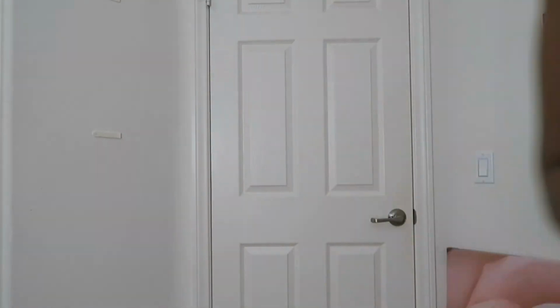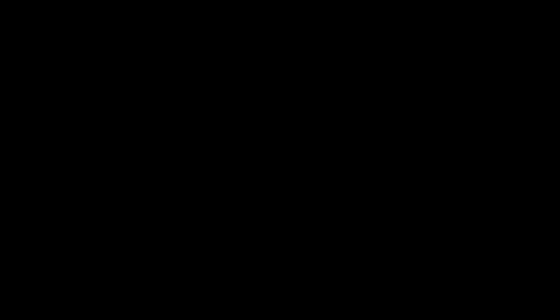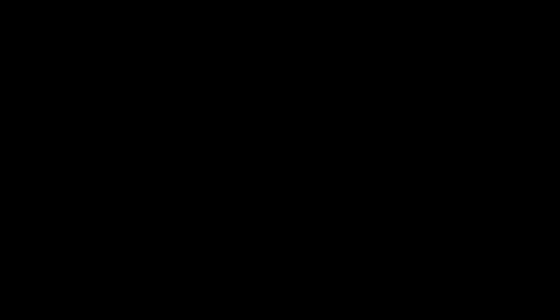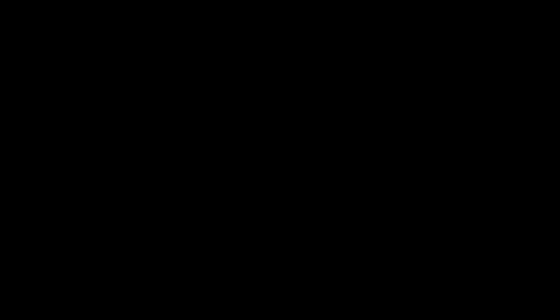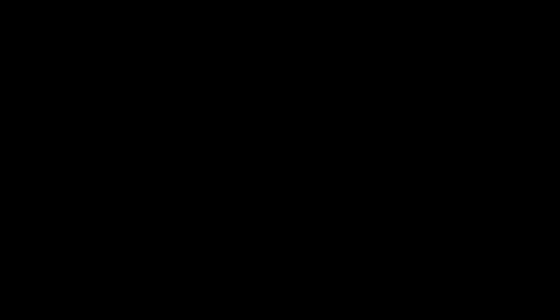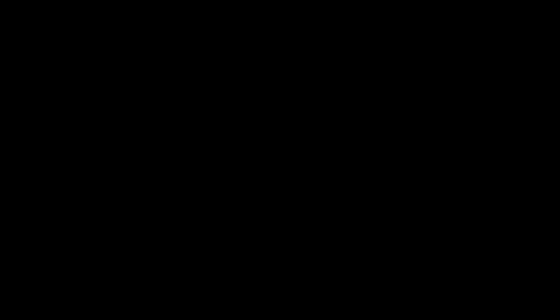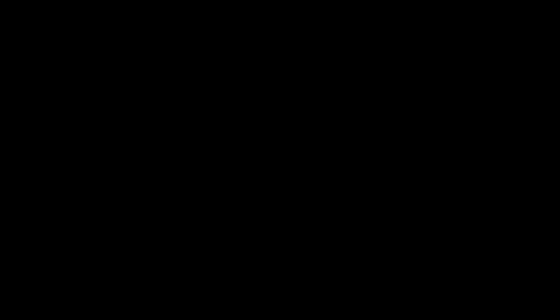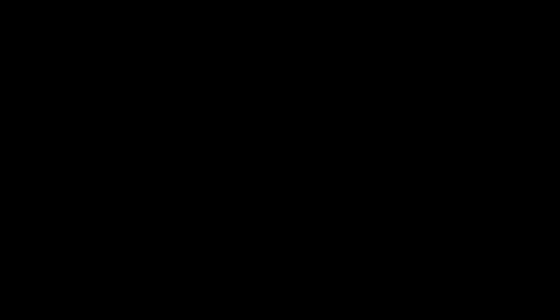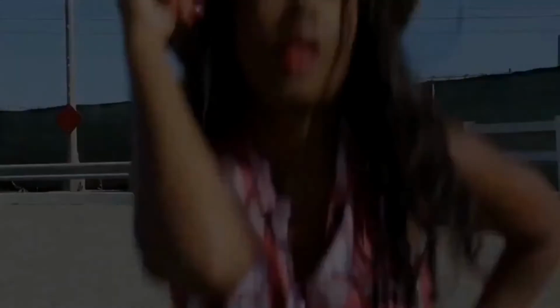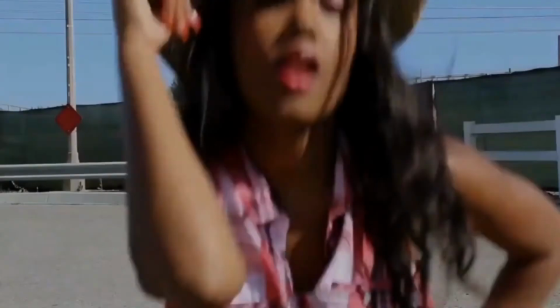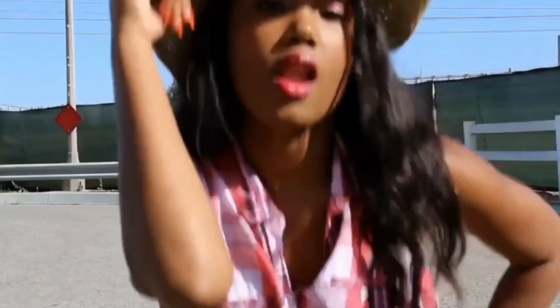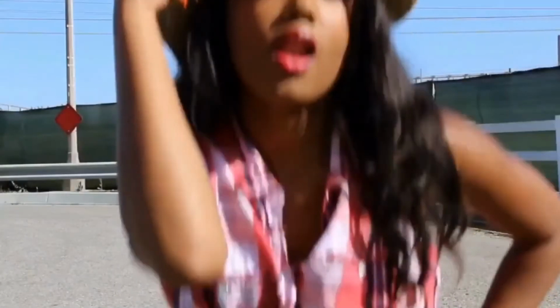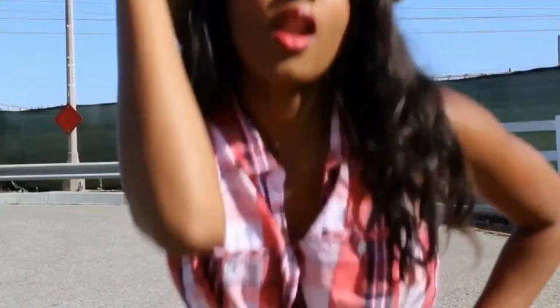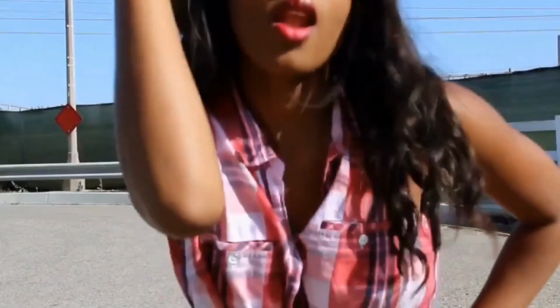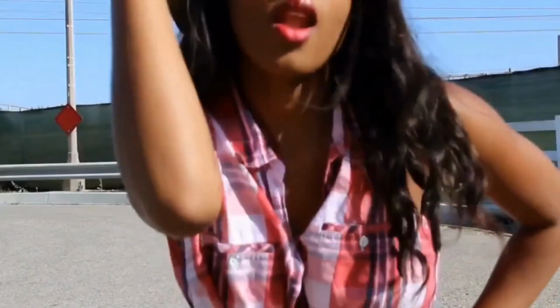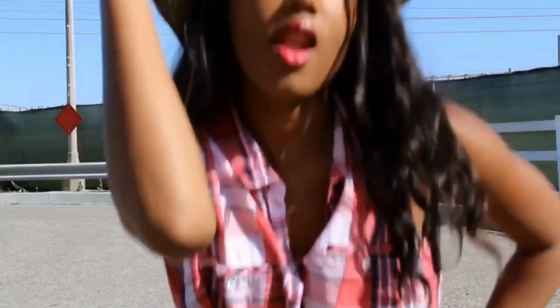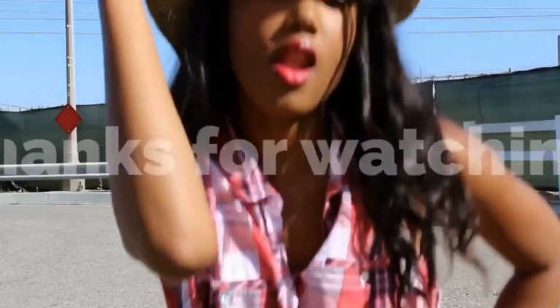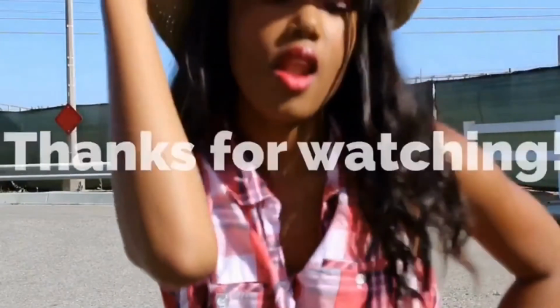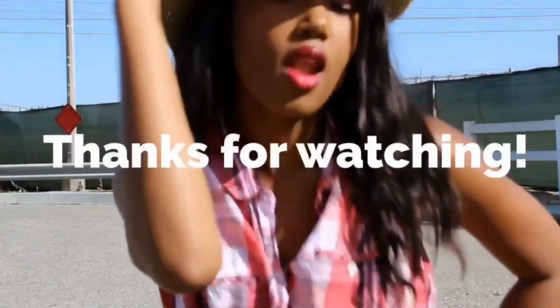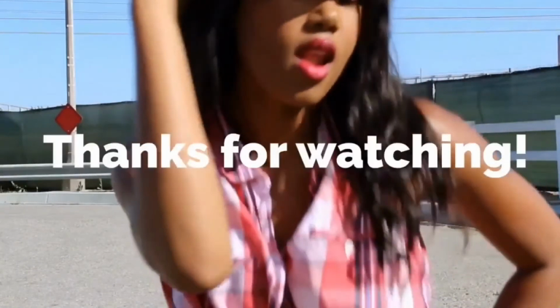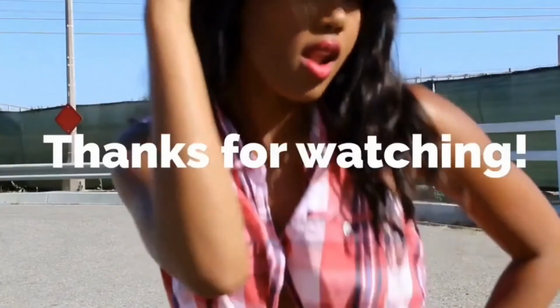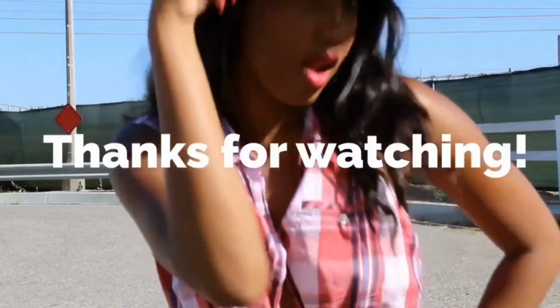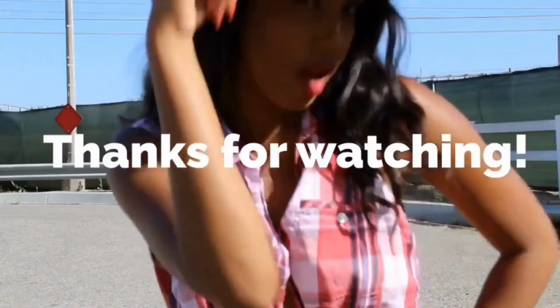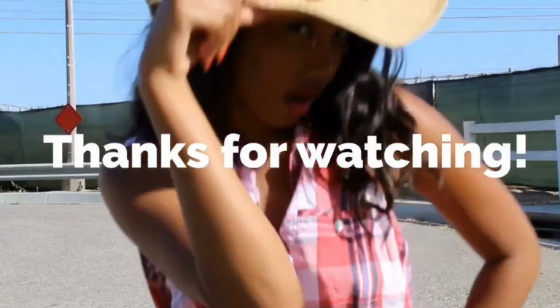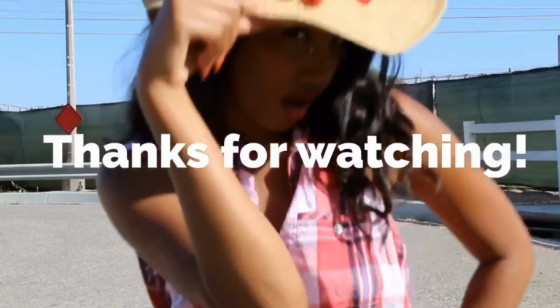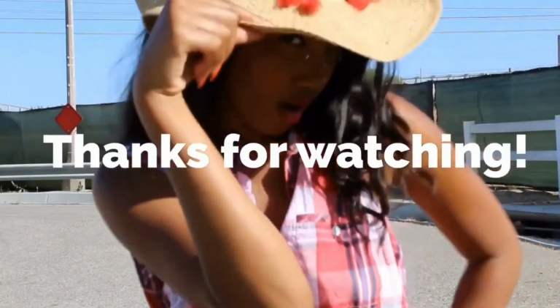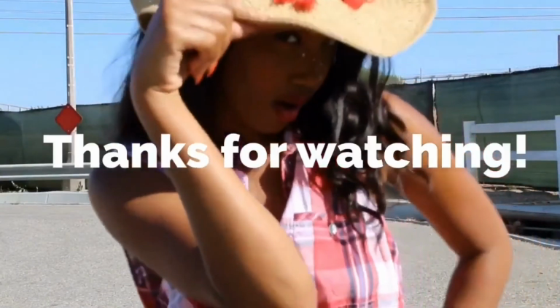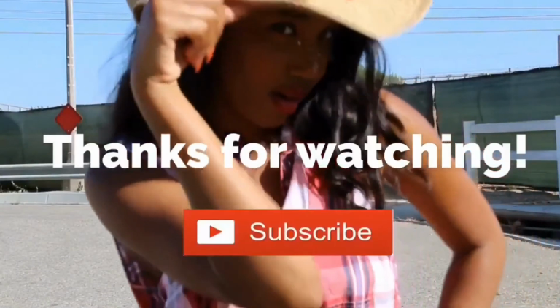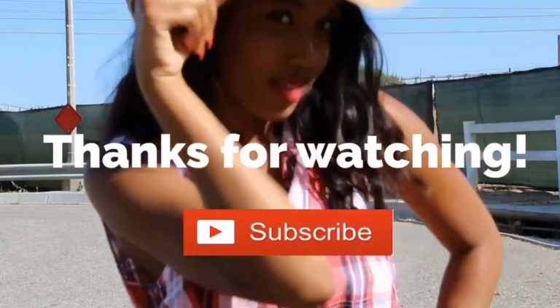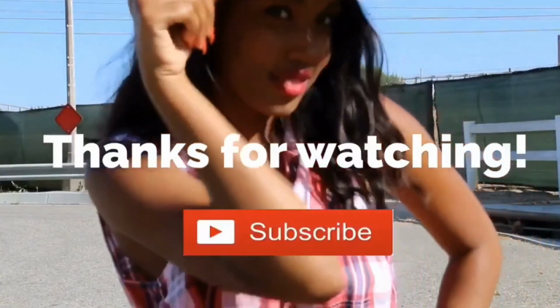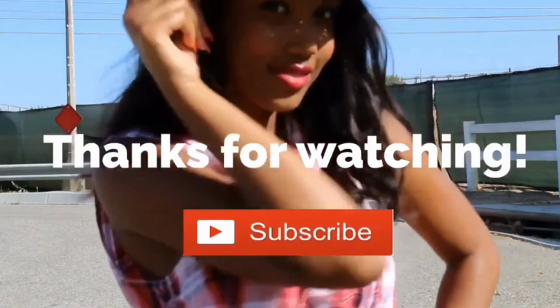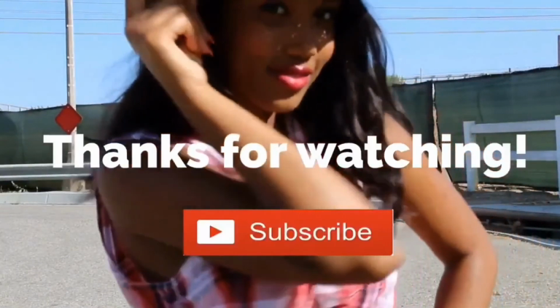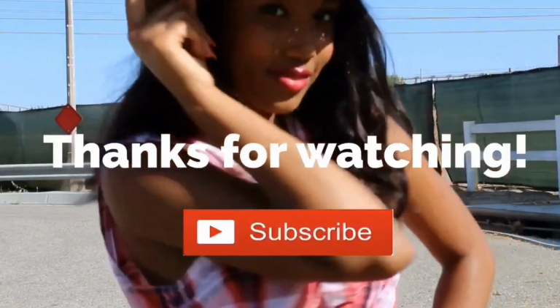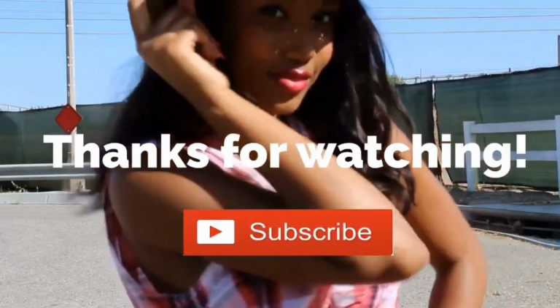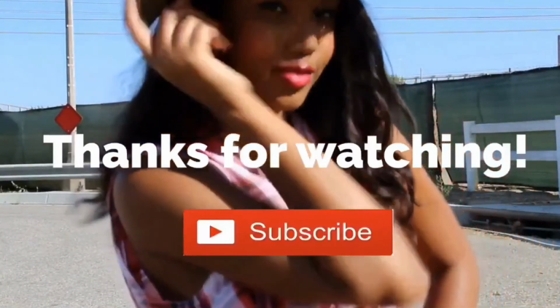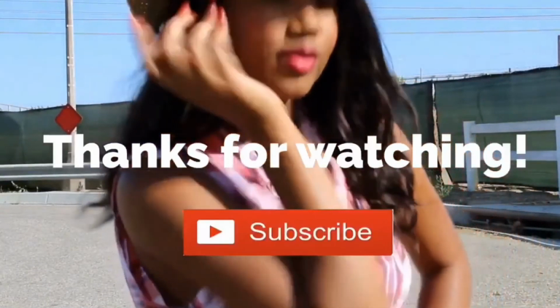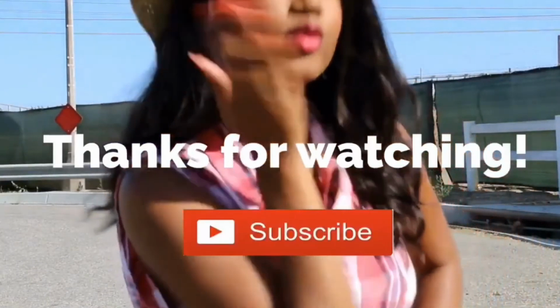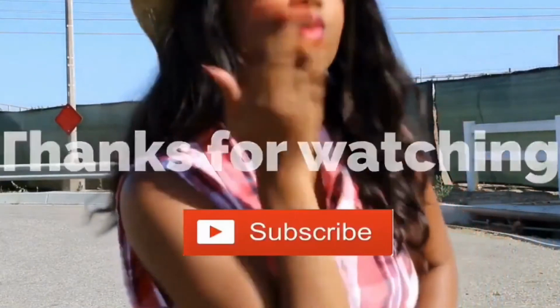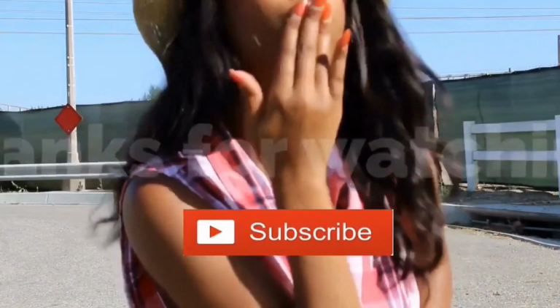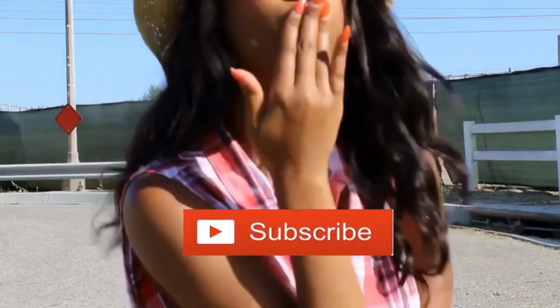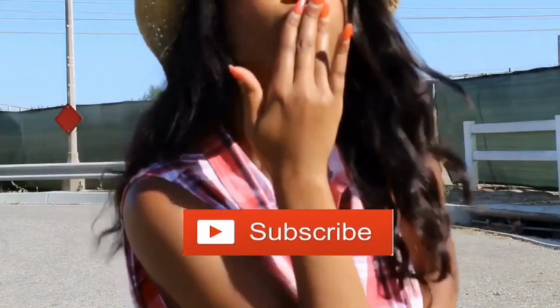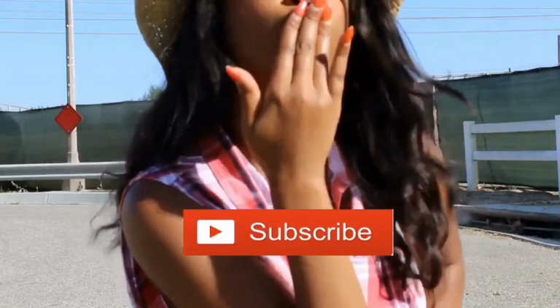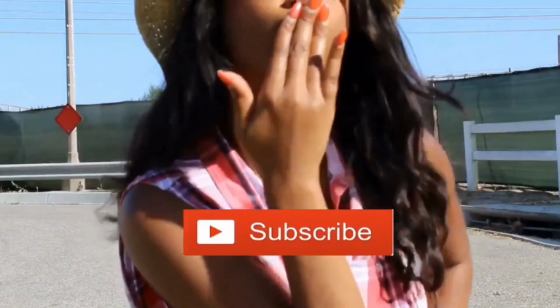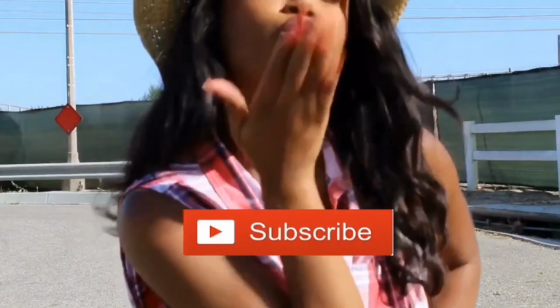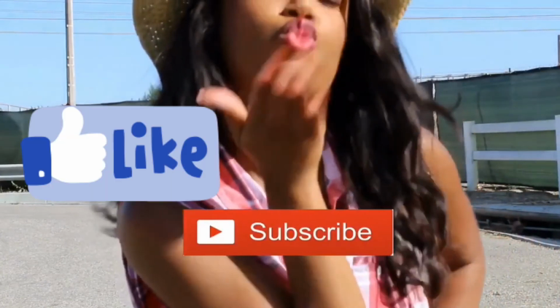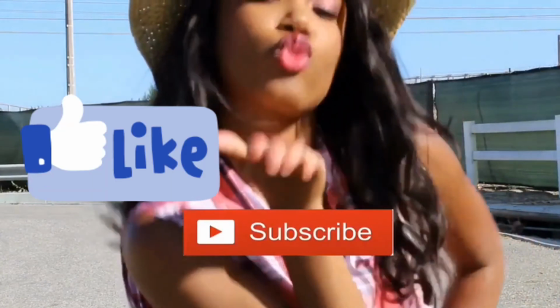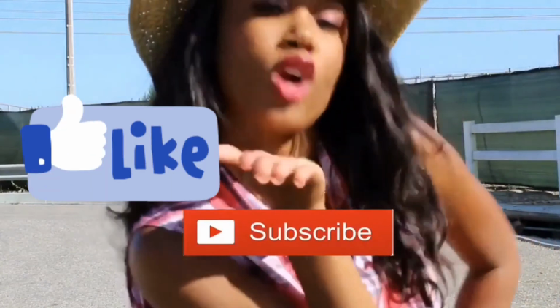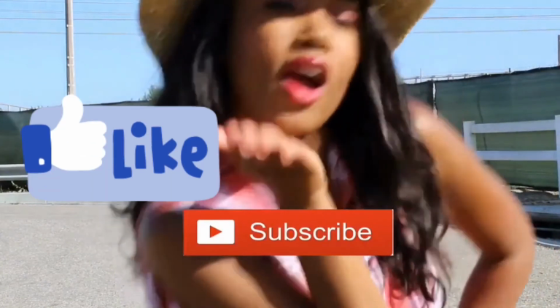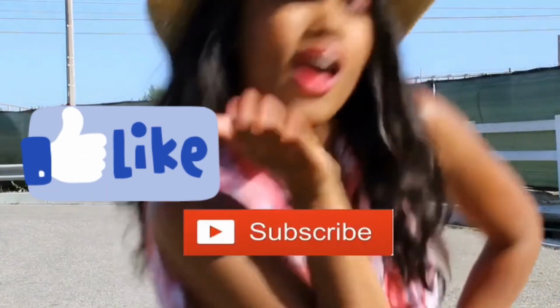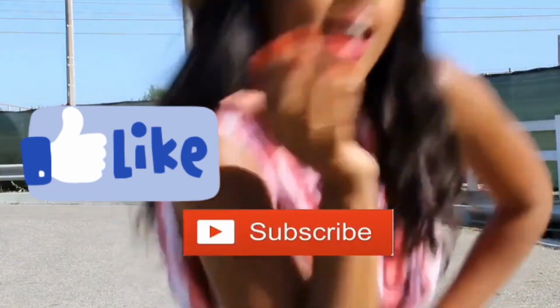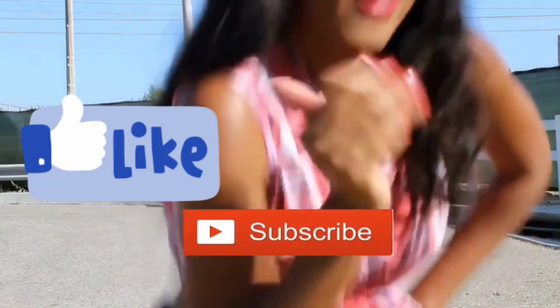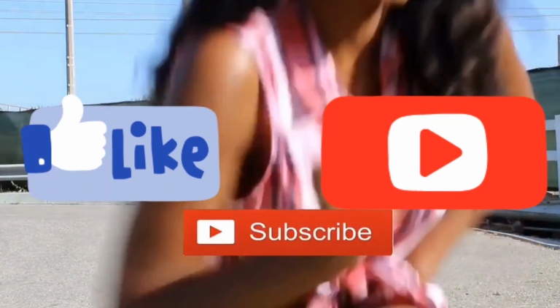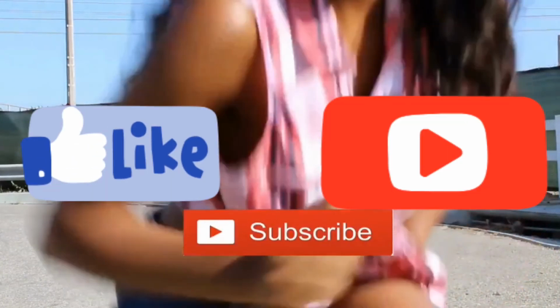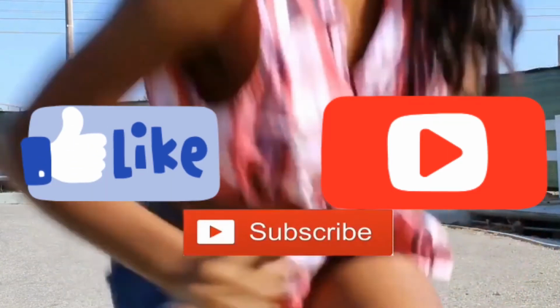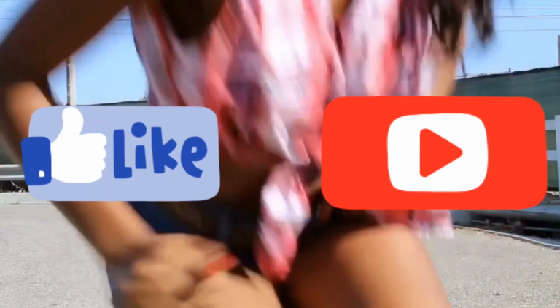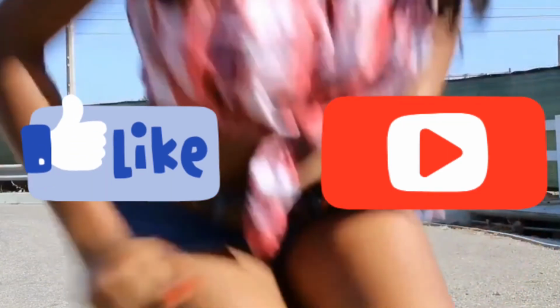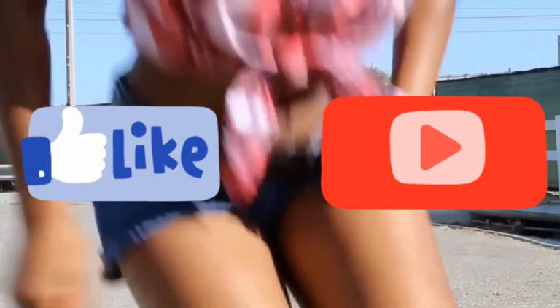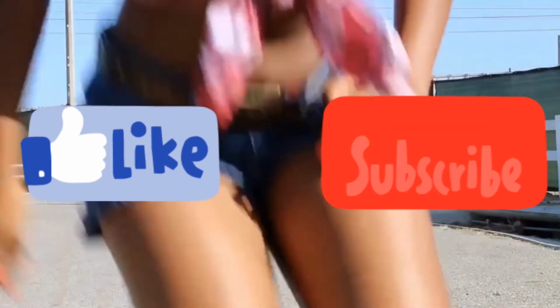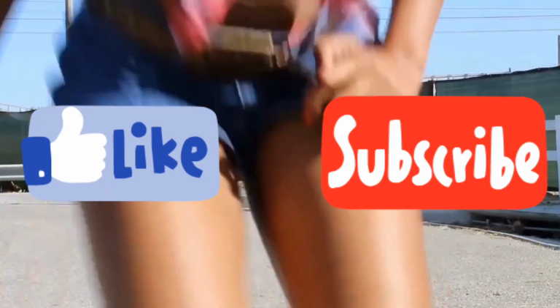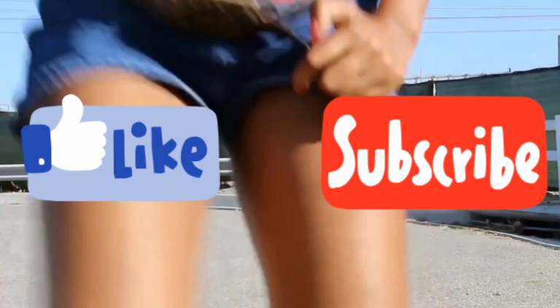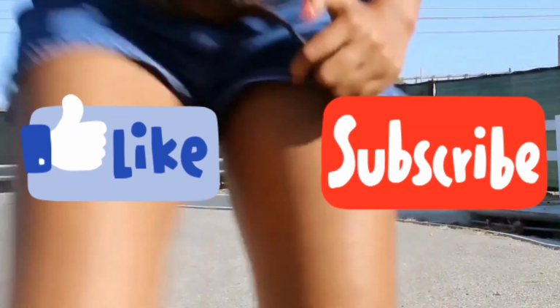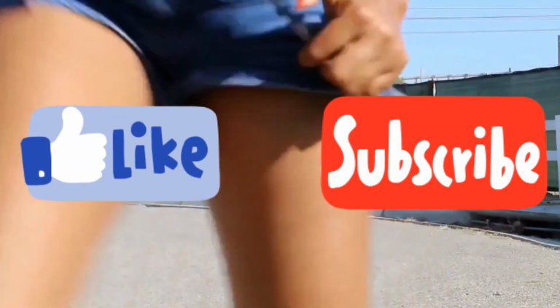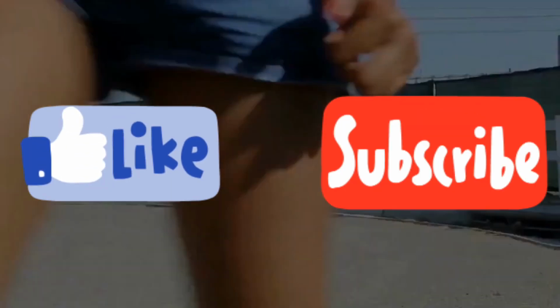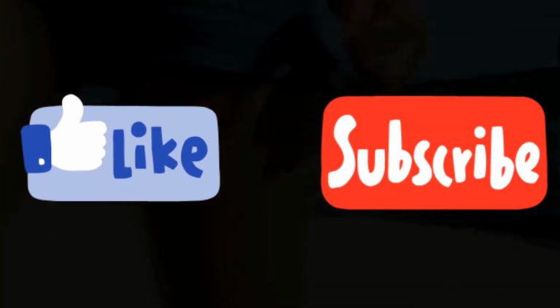So that concludes the video! I really hope you guys enjoy. Don't forget to give this video a like and please subscribe to my channel. Bye!